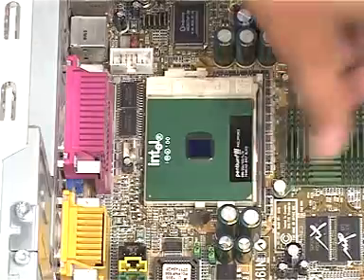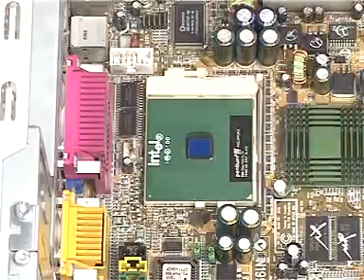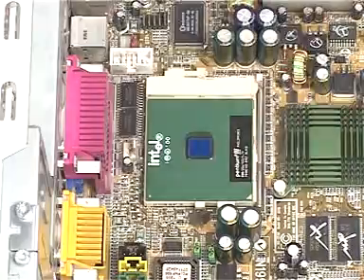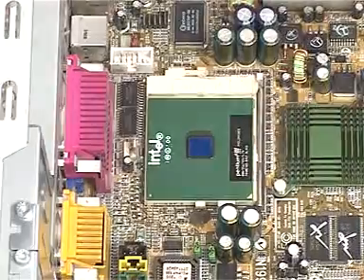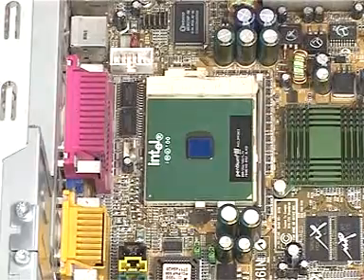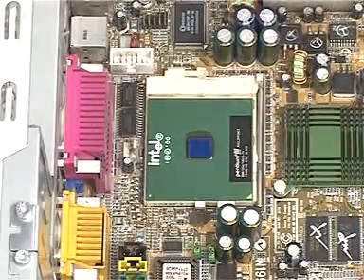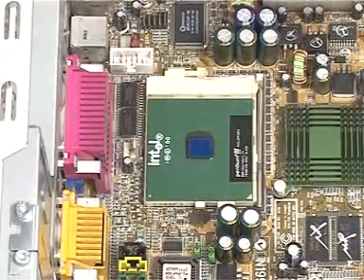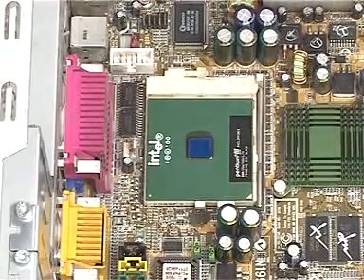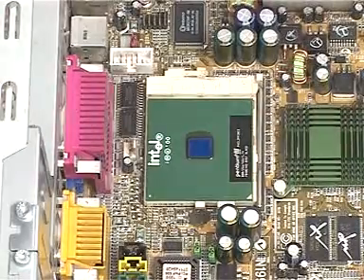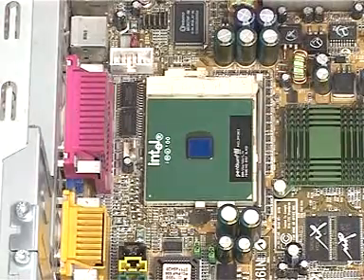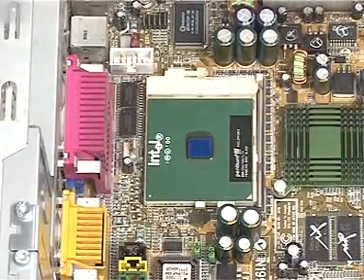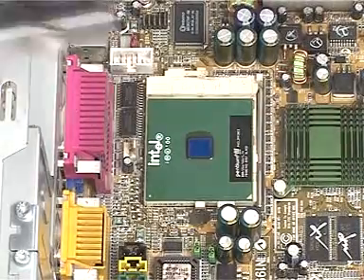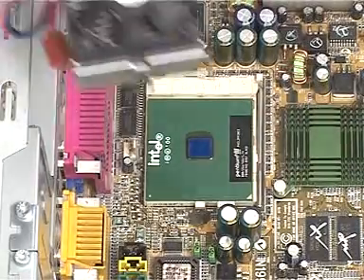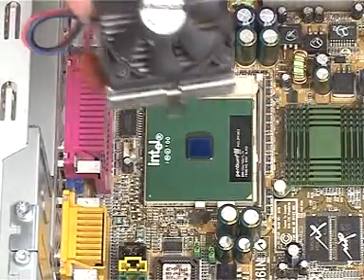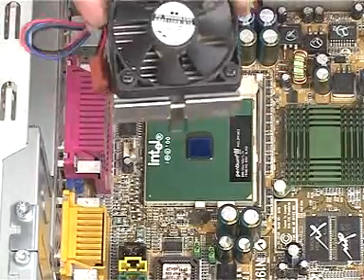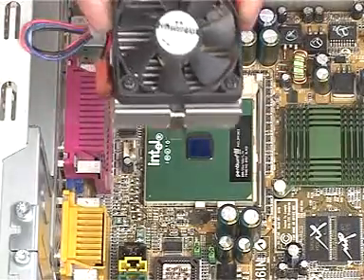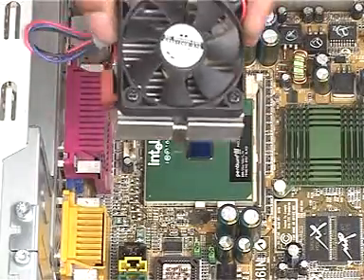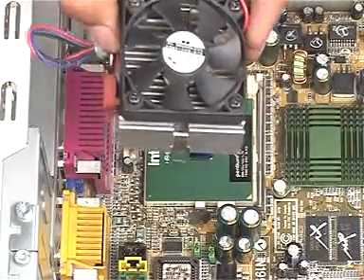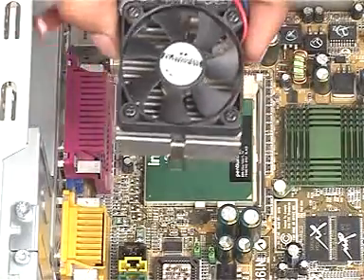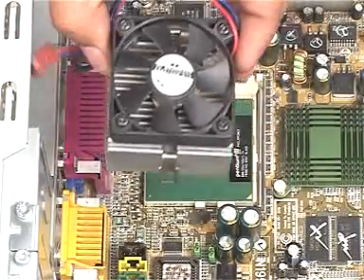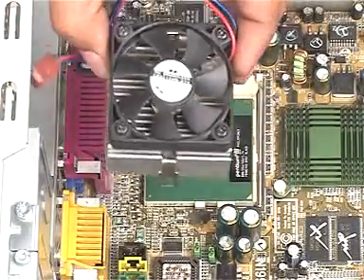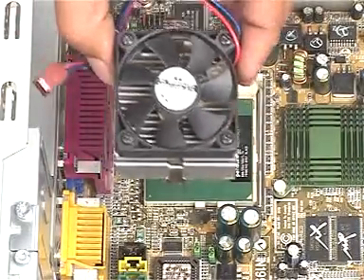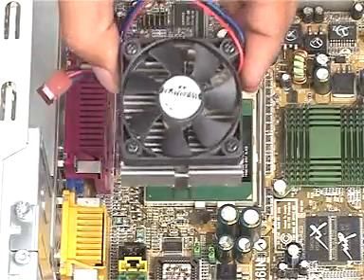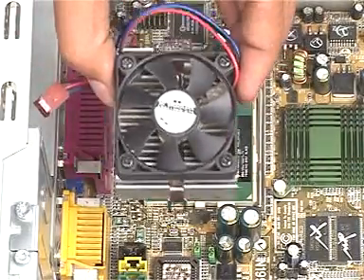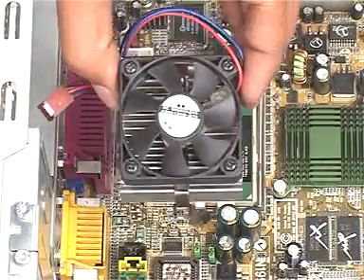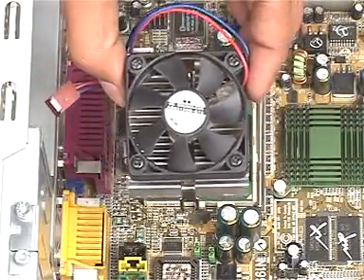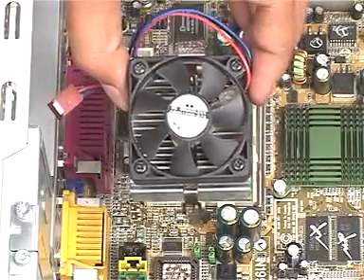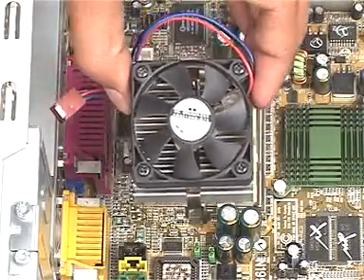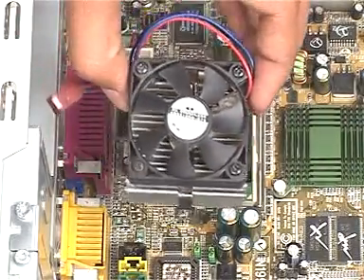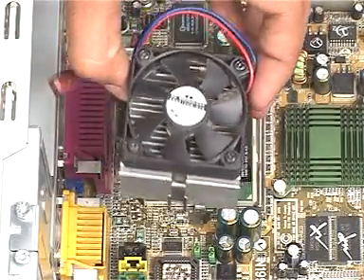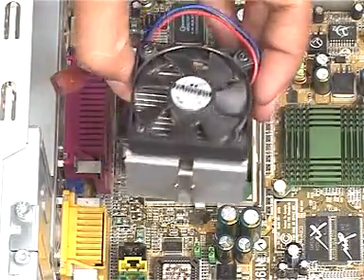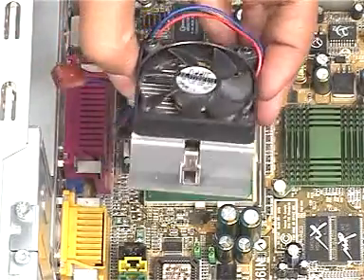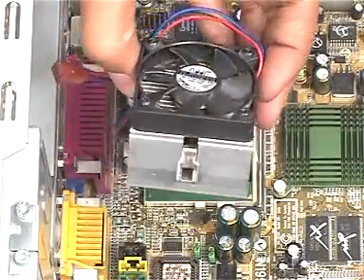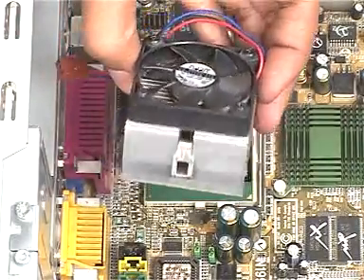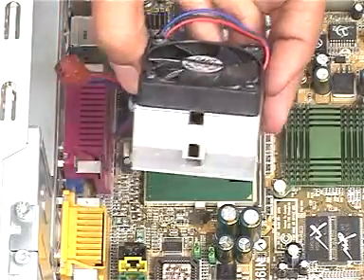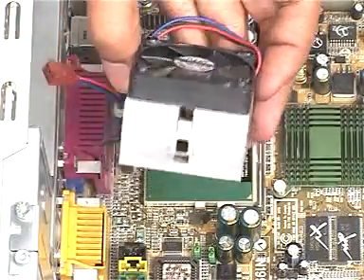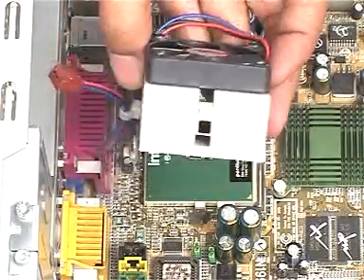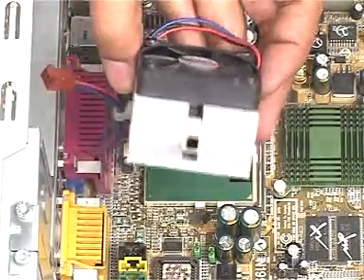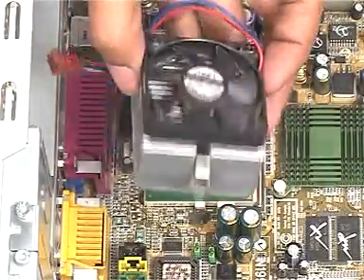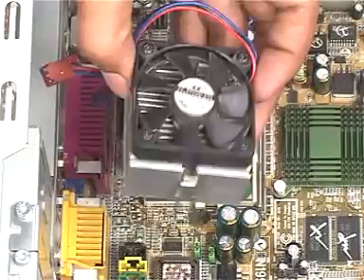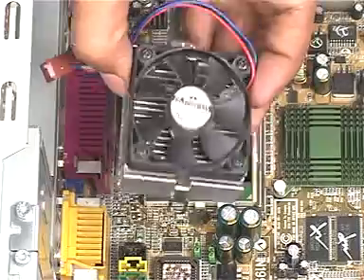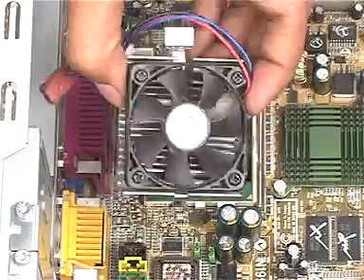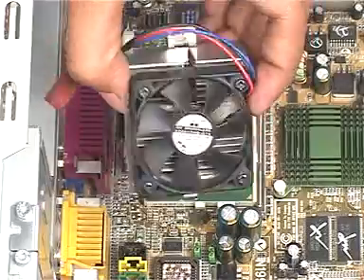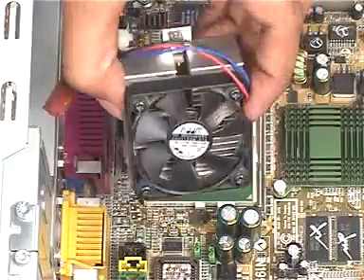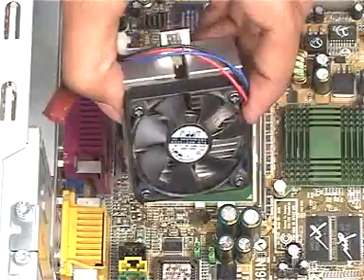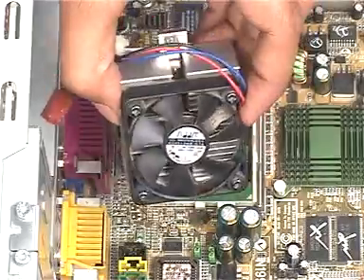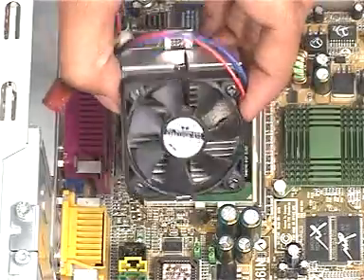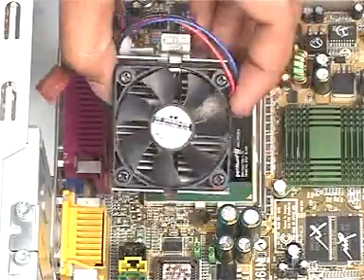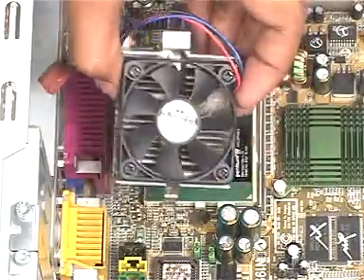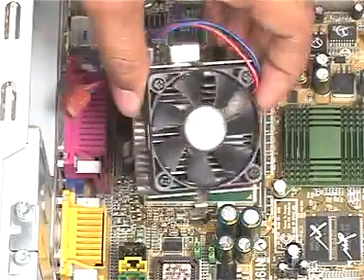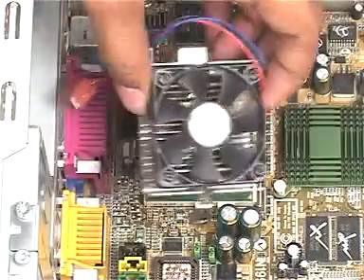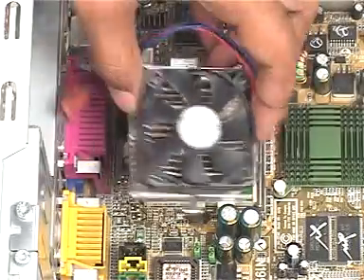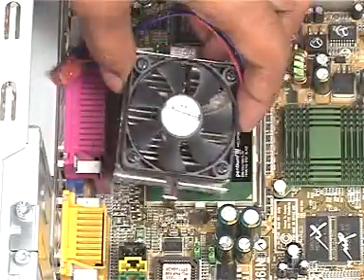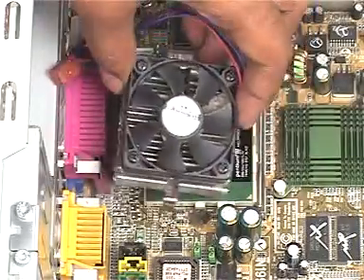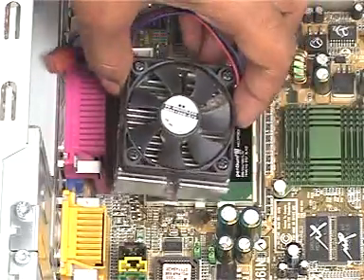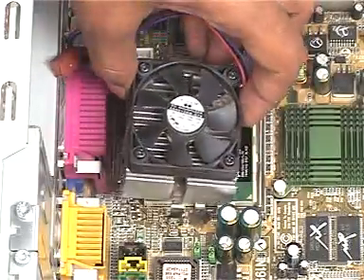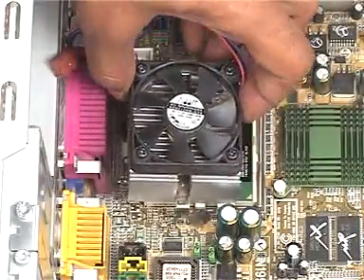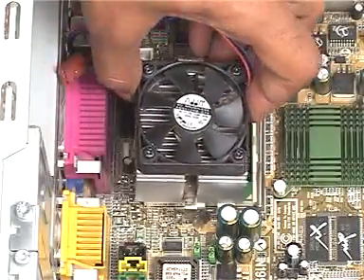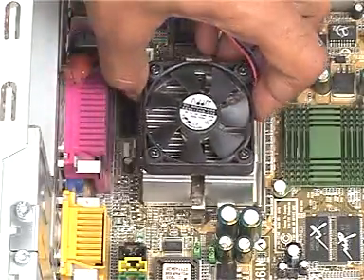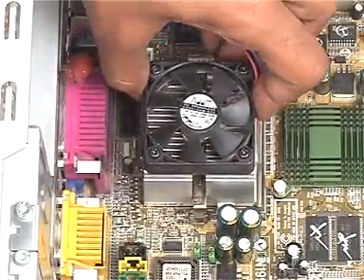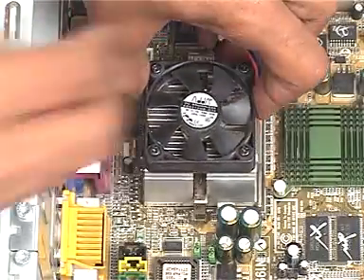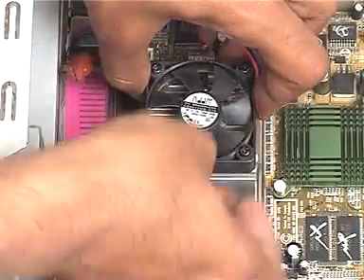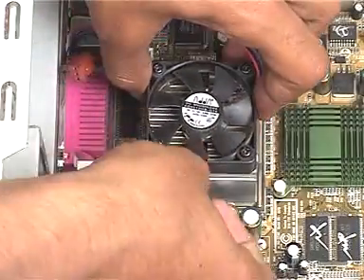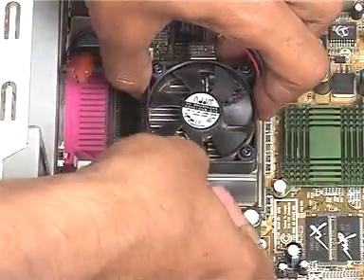Next, we place the cooler unit on the processor. The cooler unit is attached with this cable to the power slot.